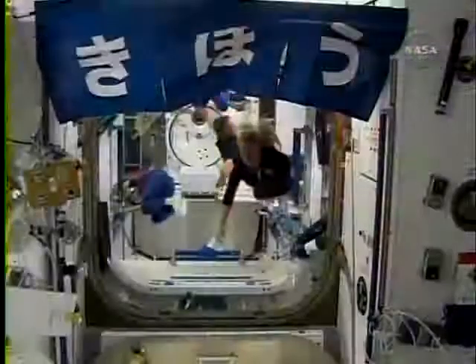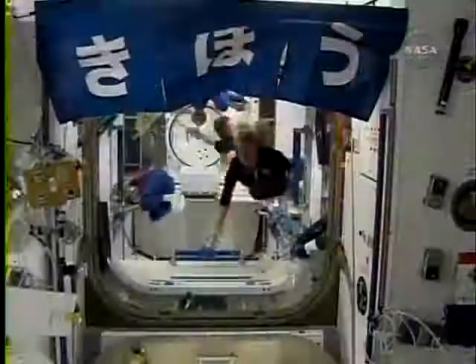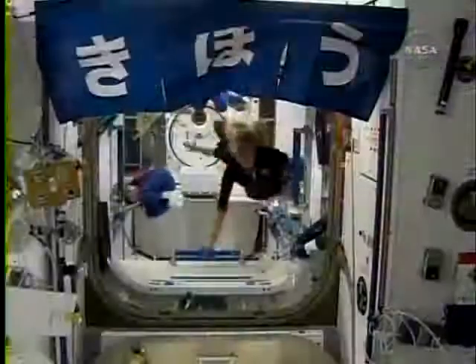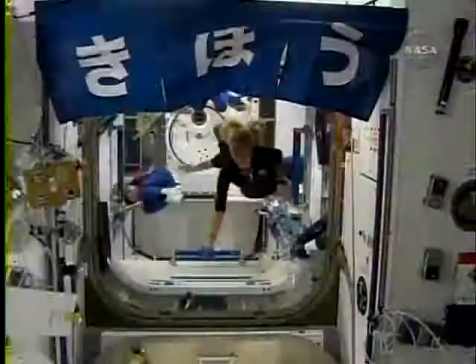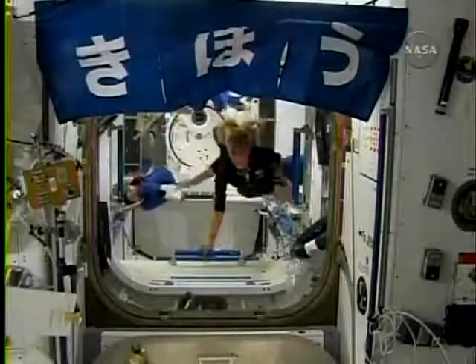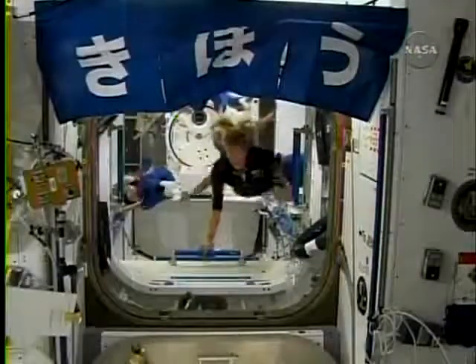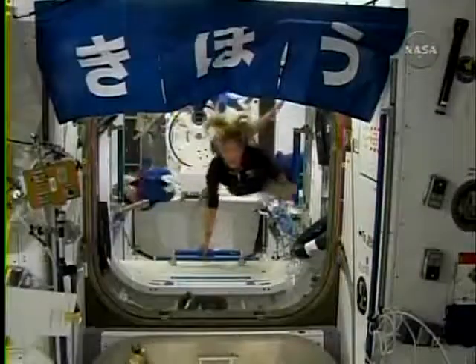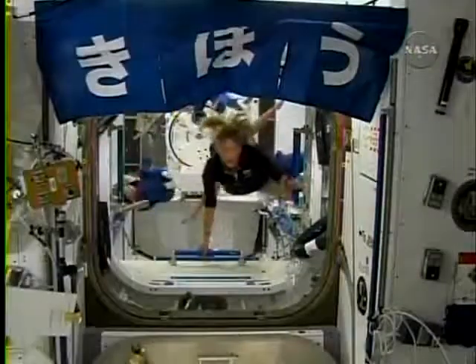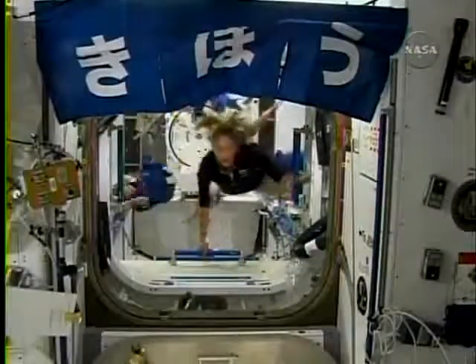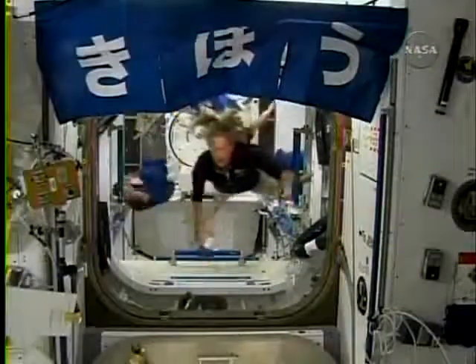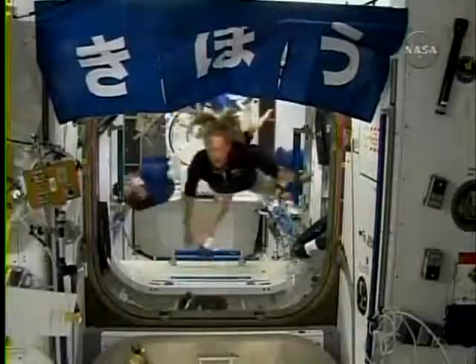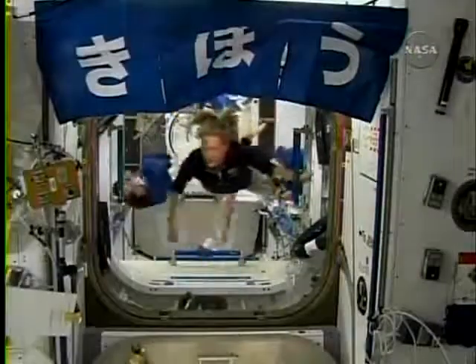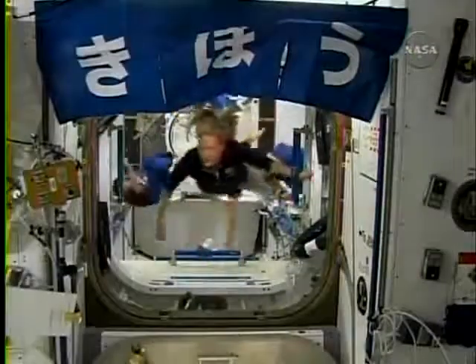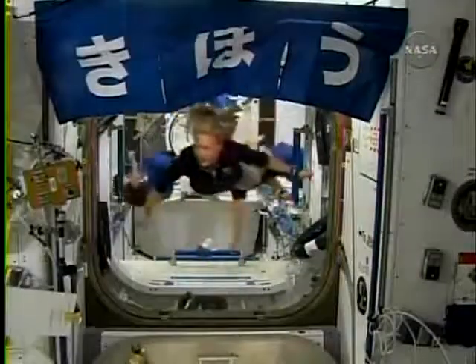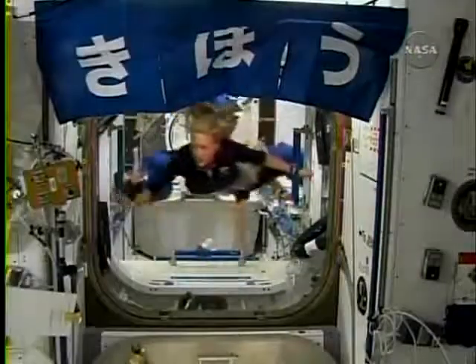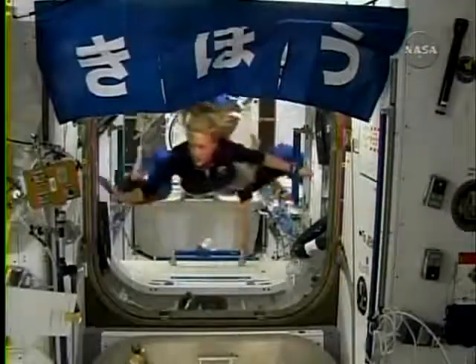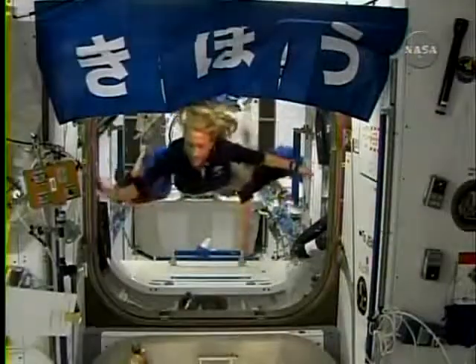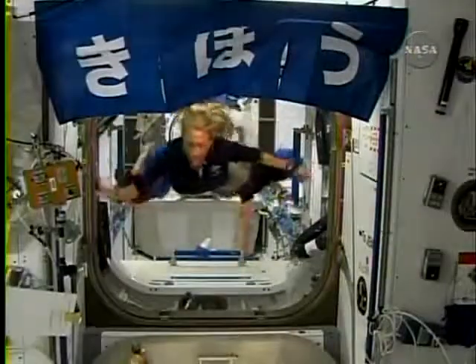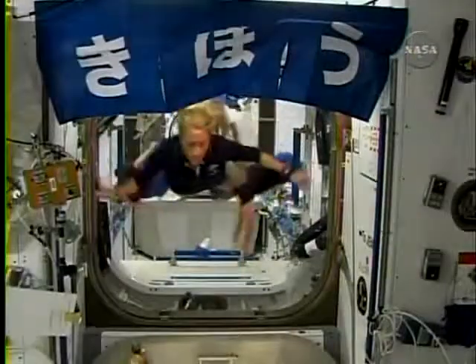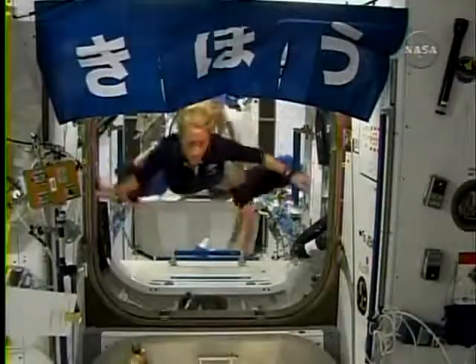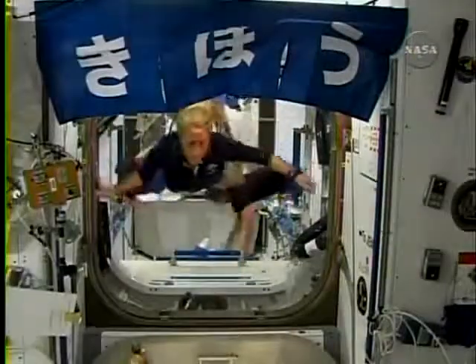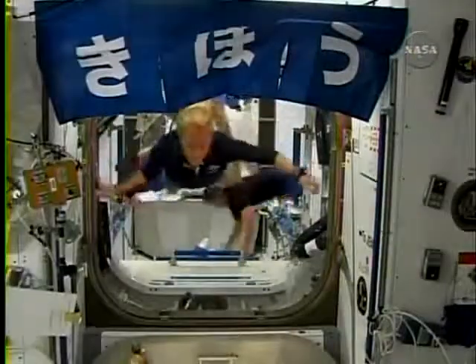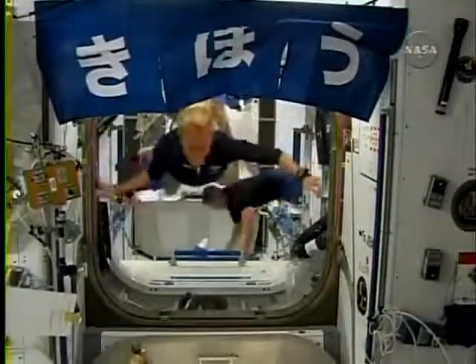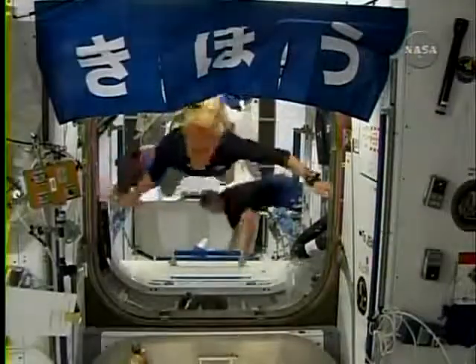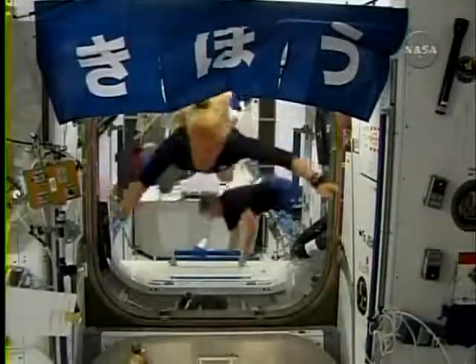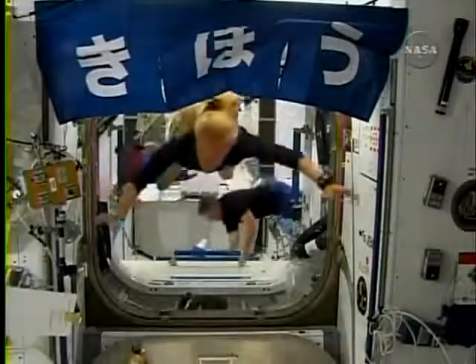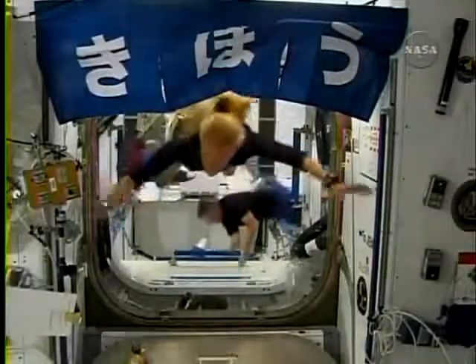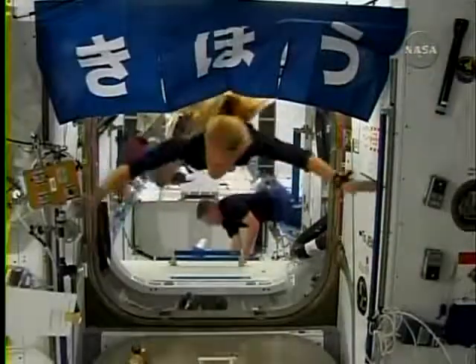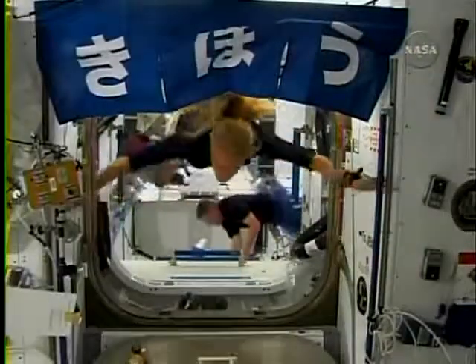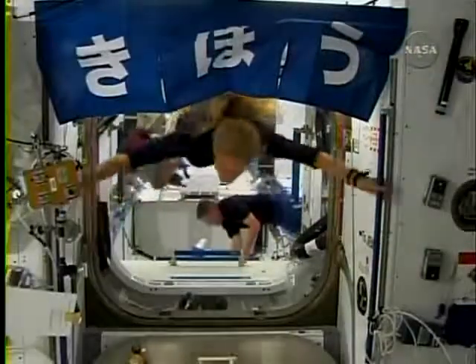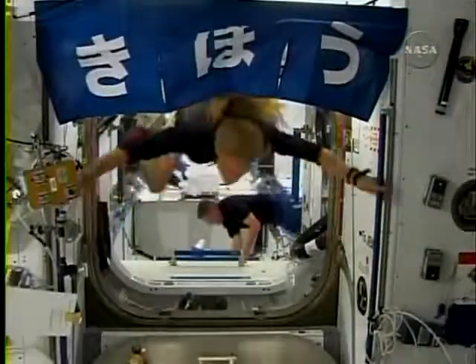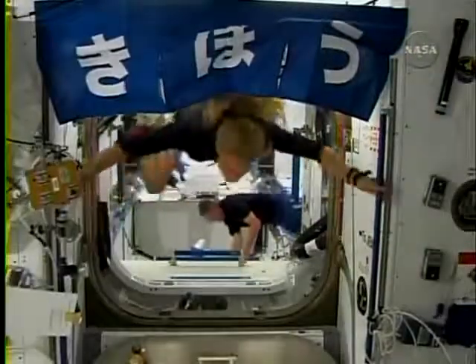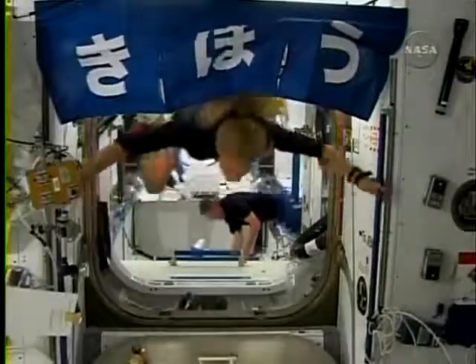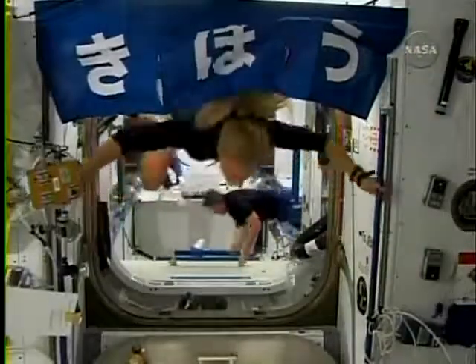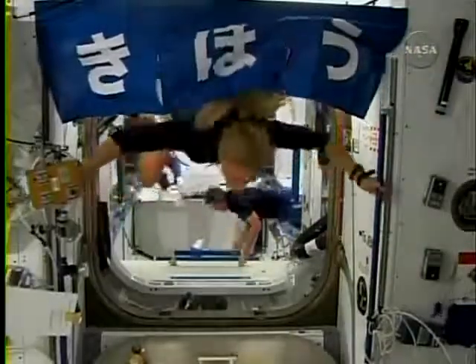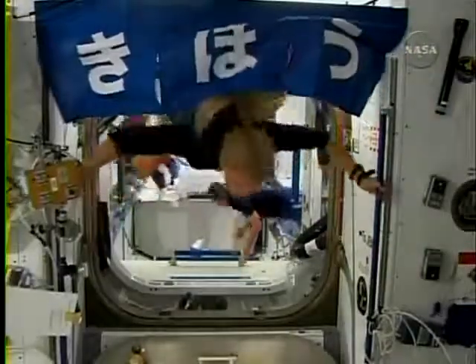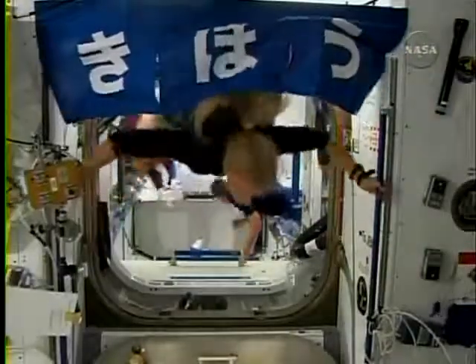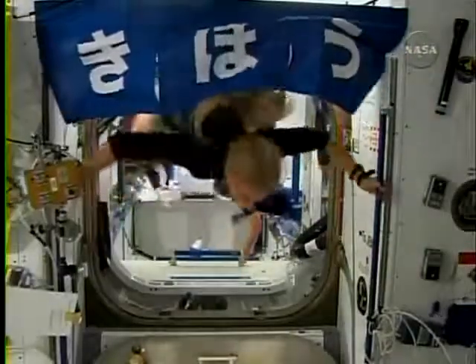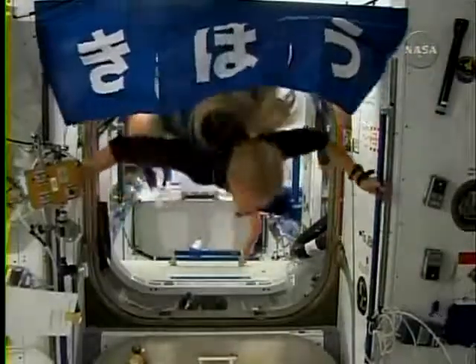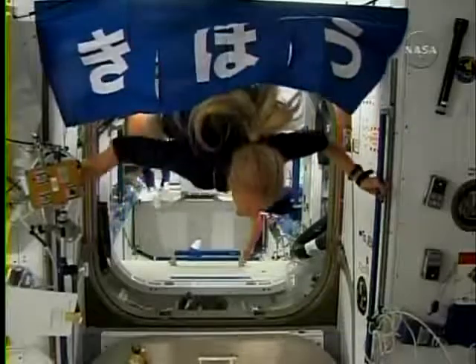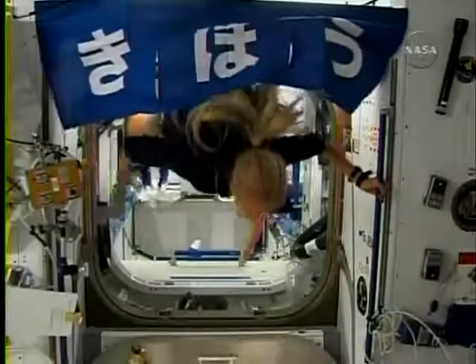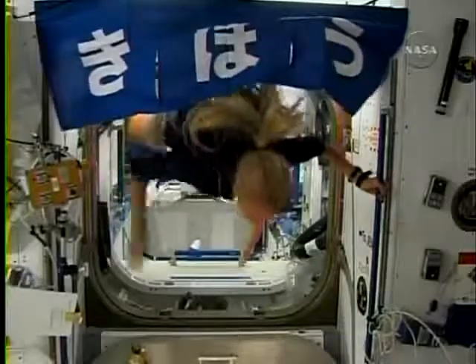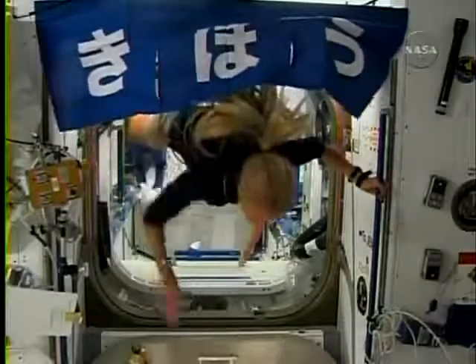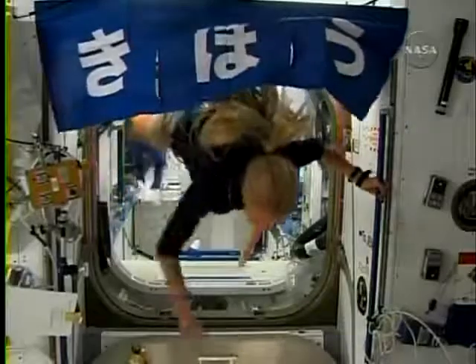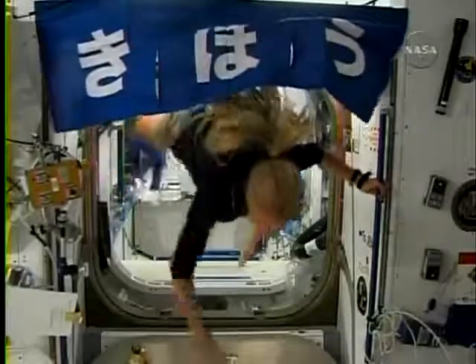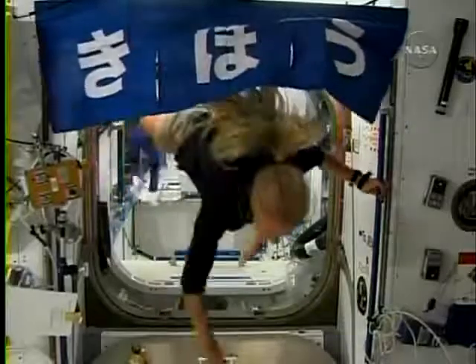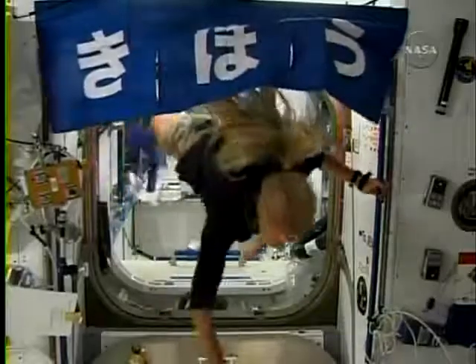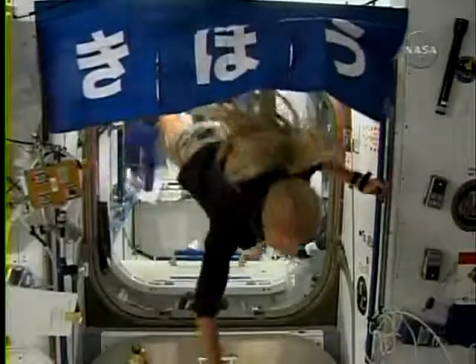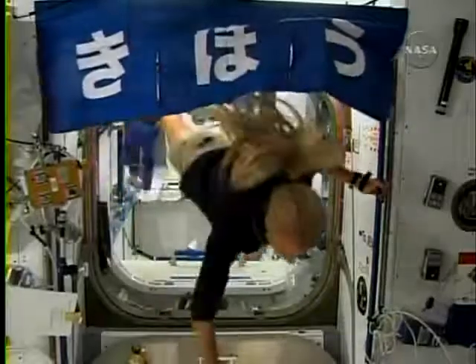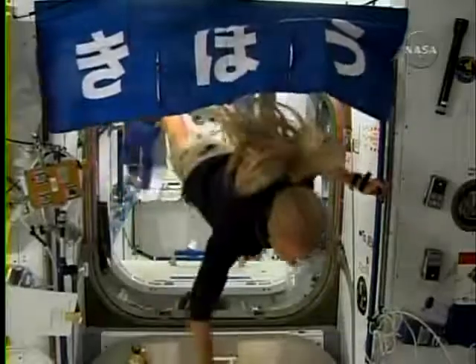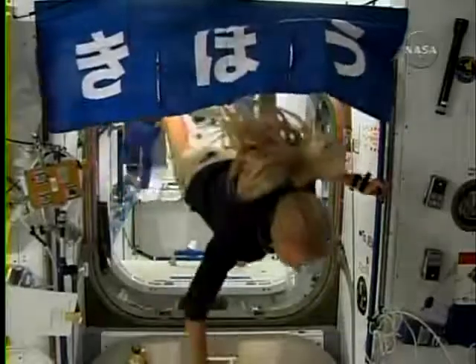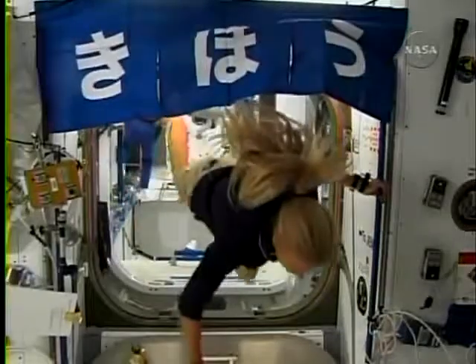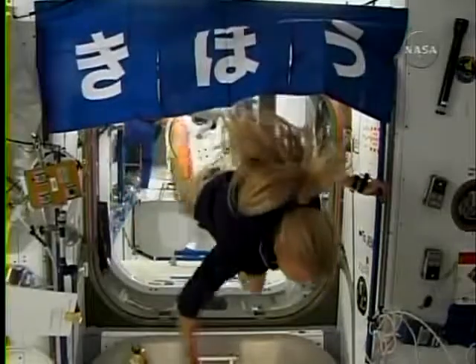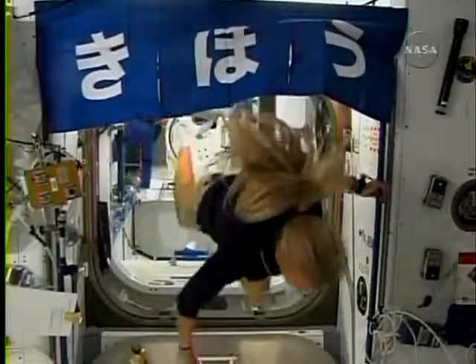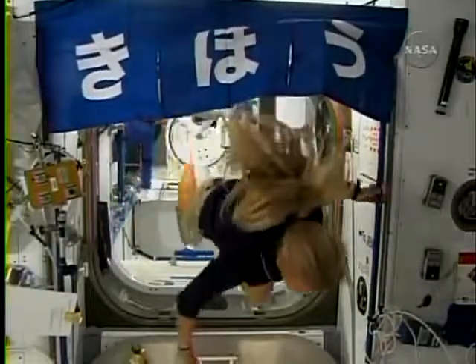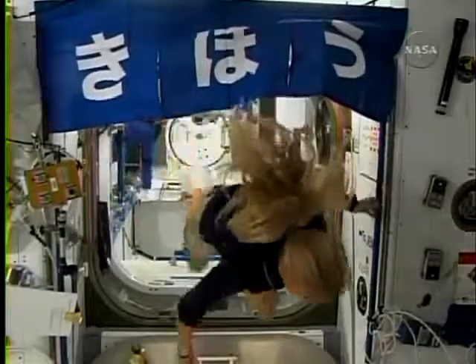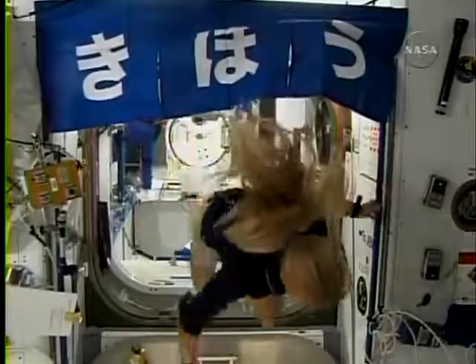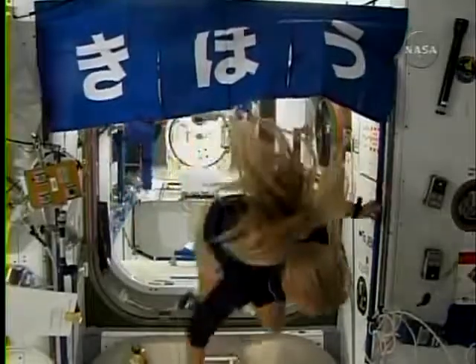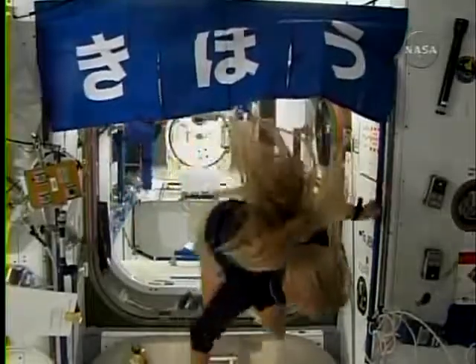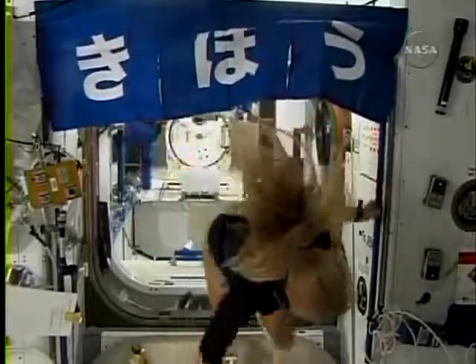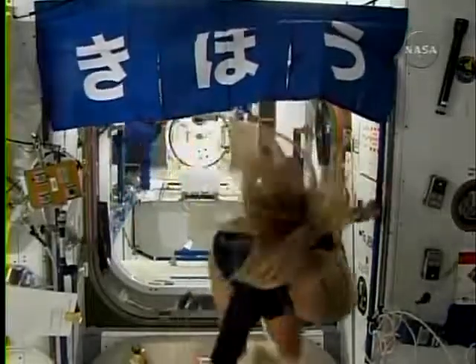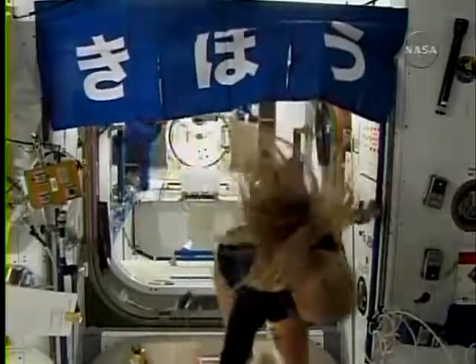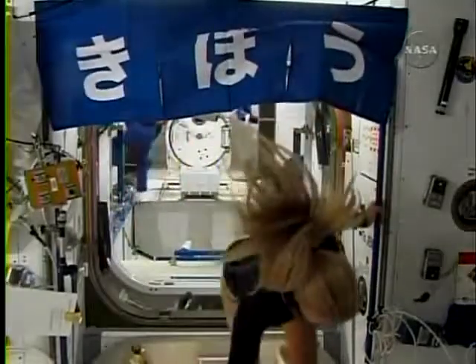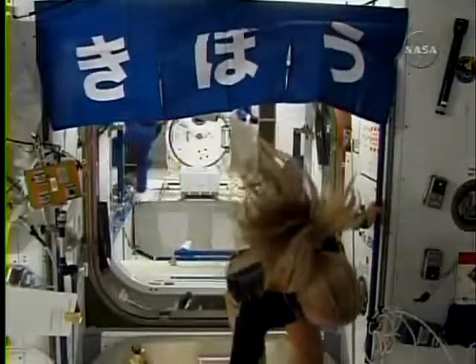There's the sign from earlier that again says Kibo in Japanese, hung by Japanese astronaut Aki Hoshide.